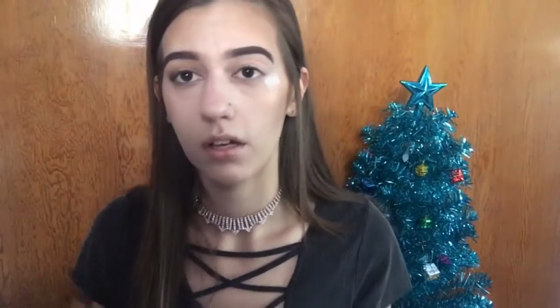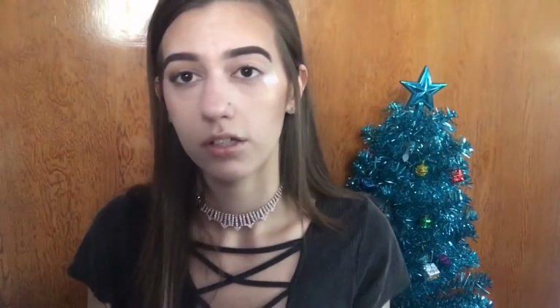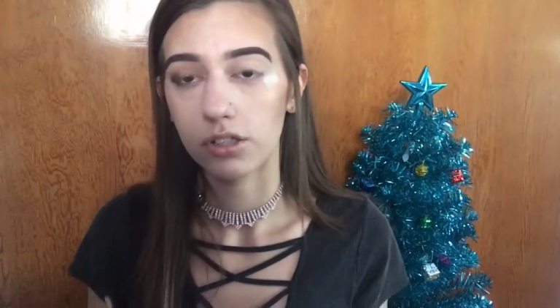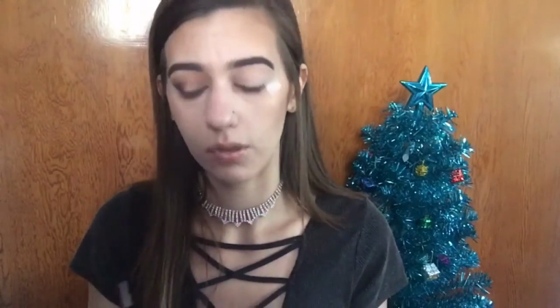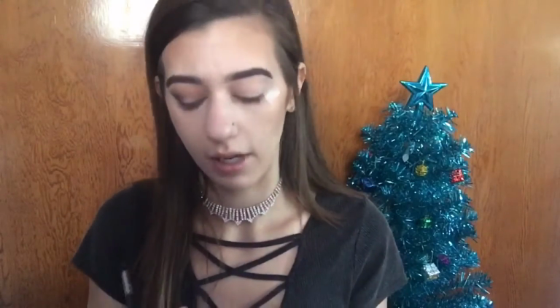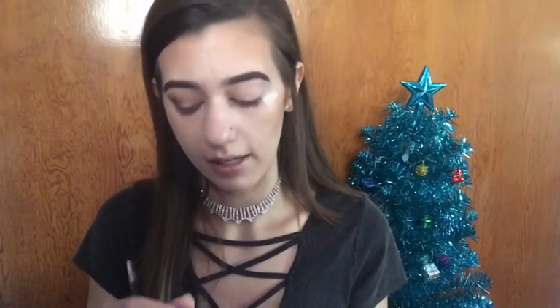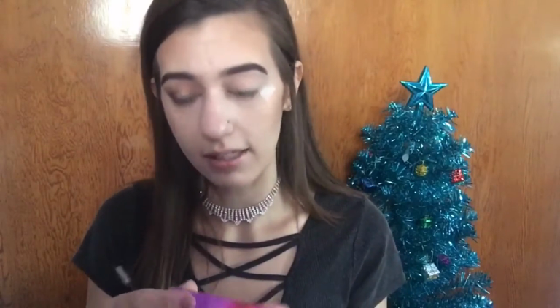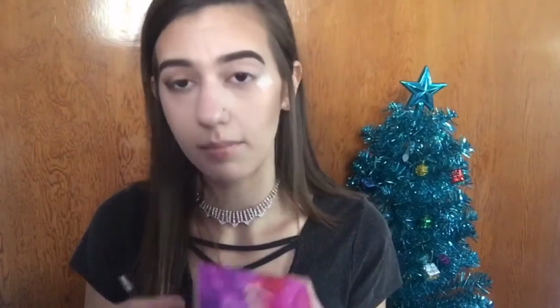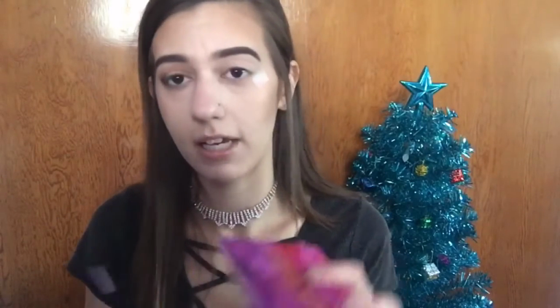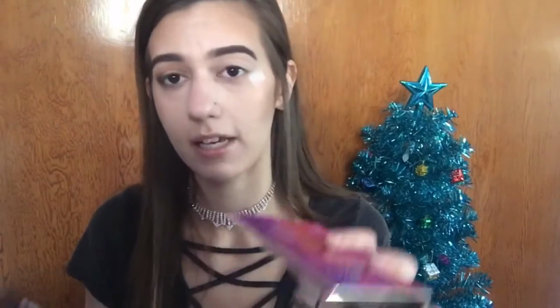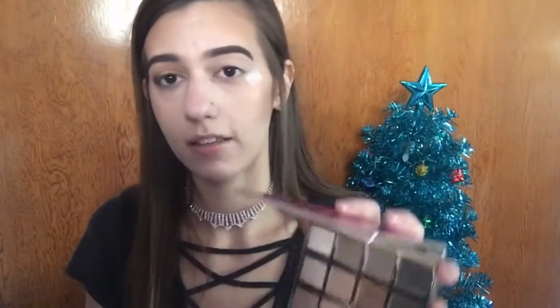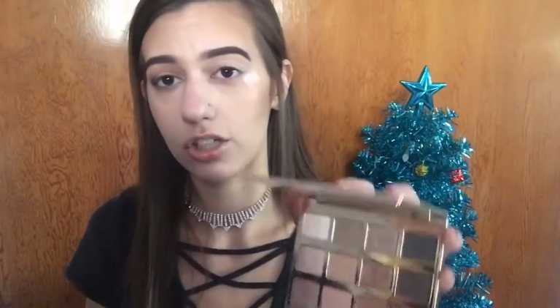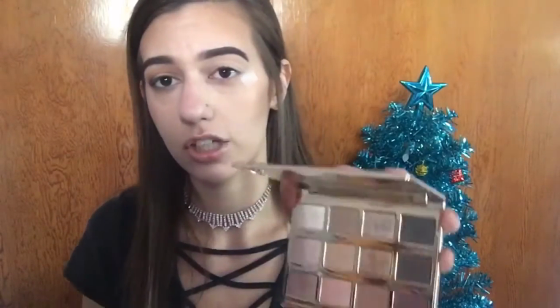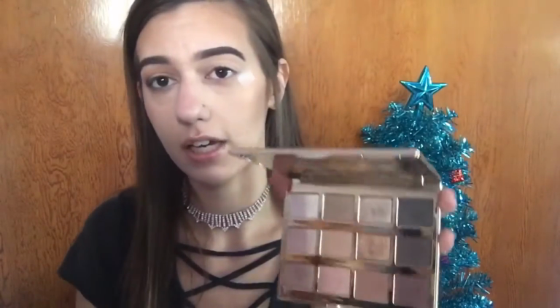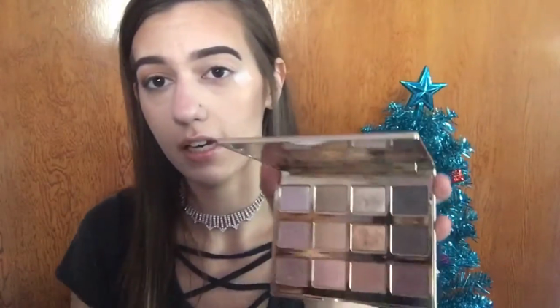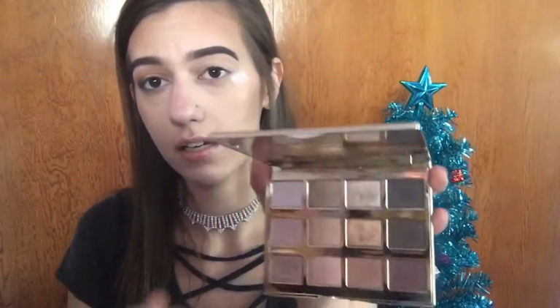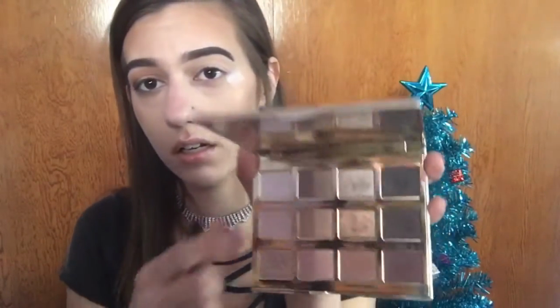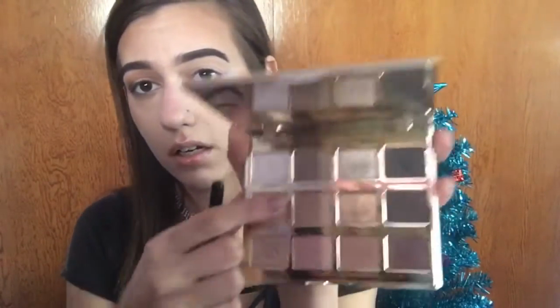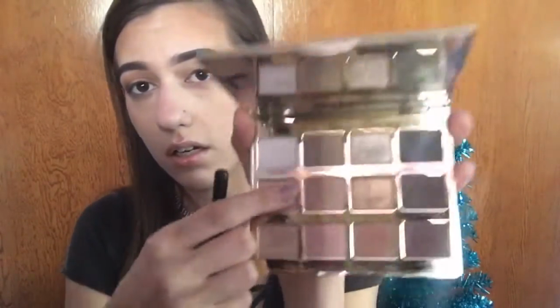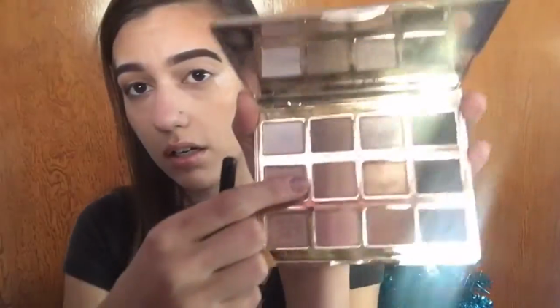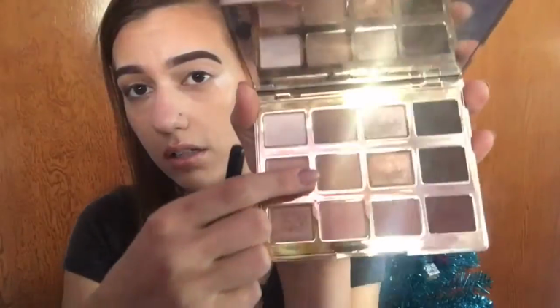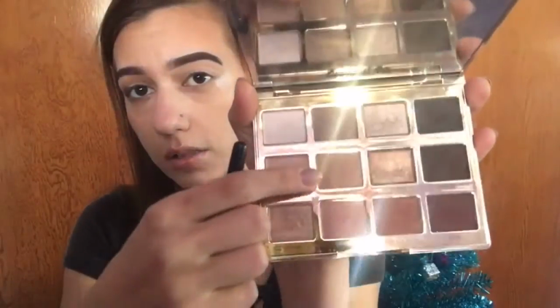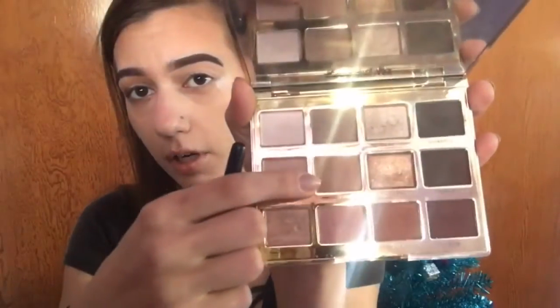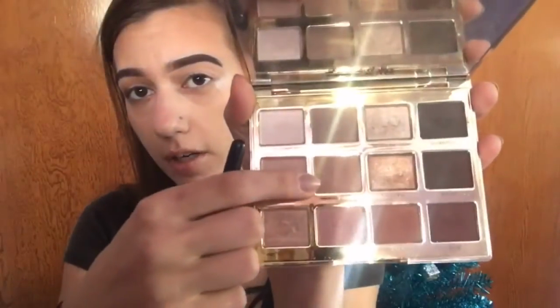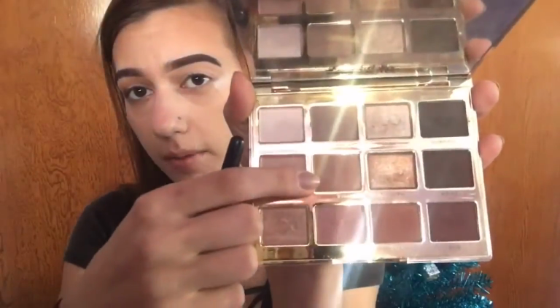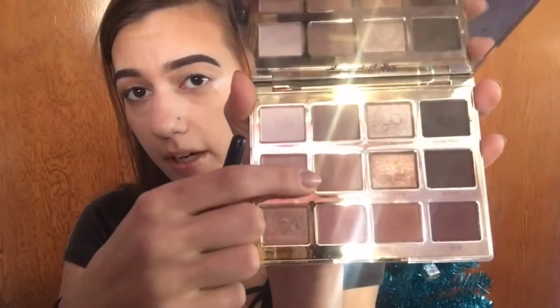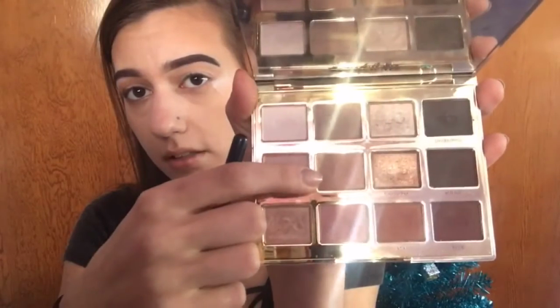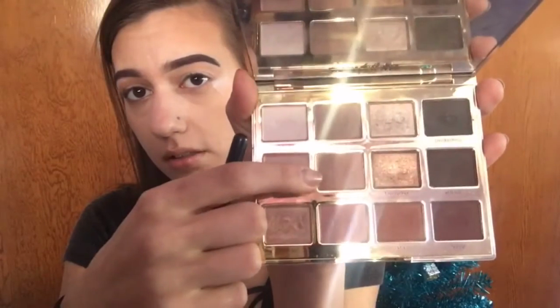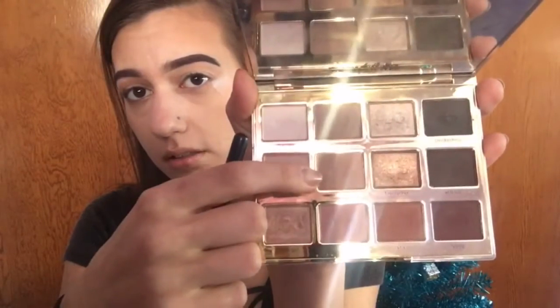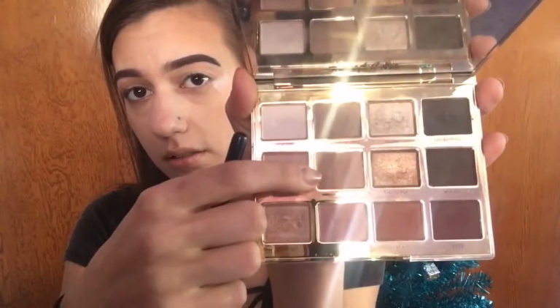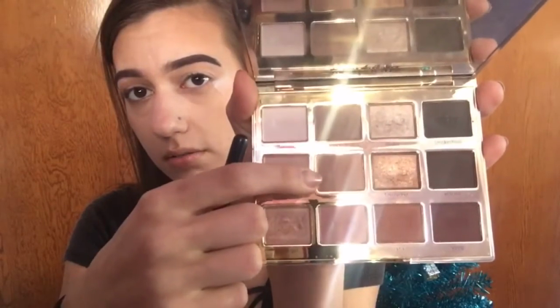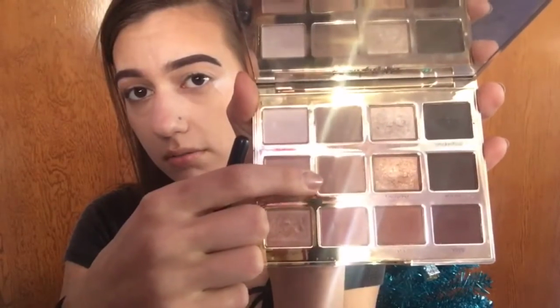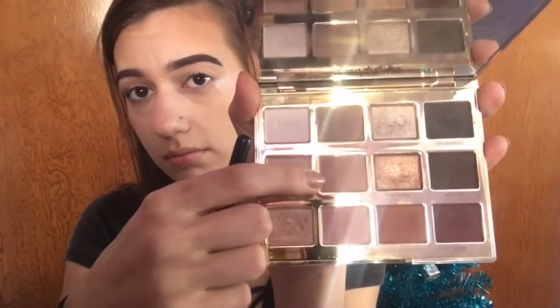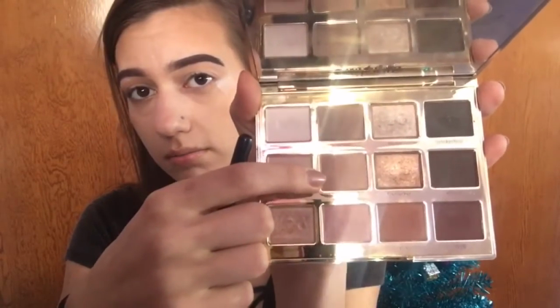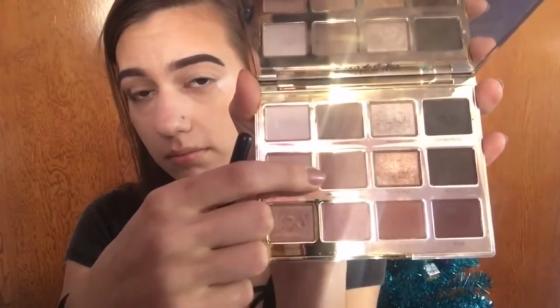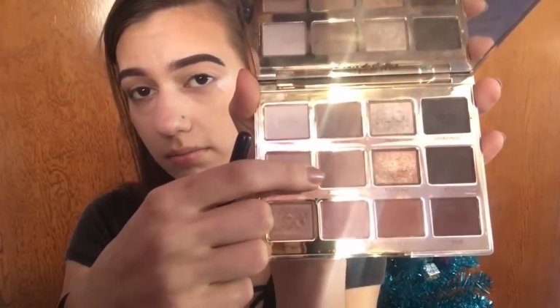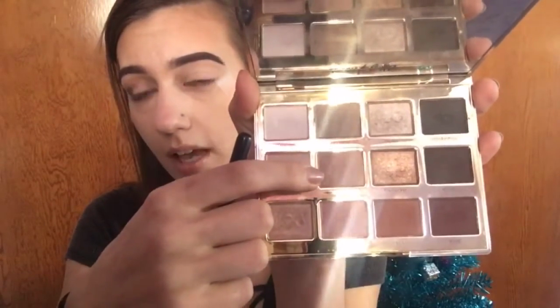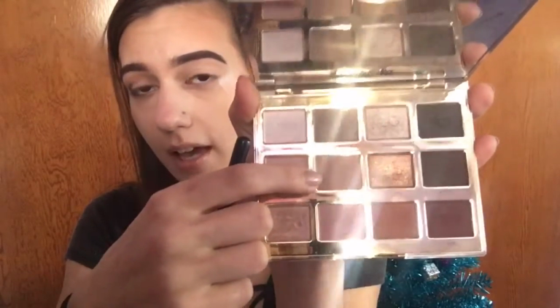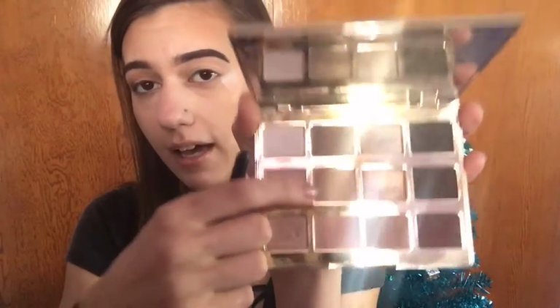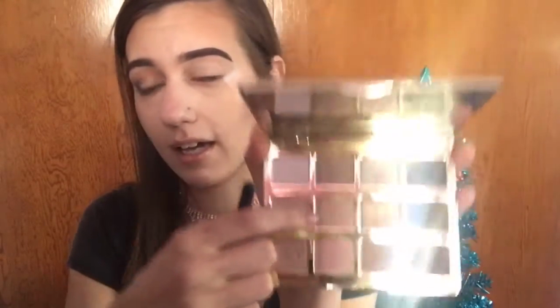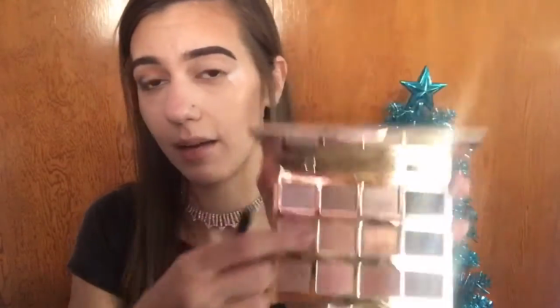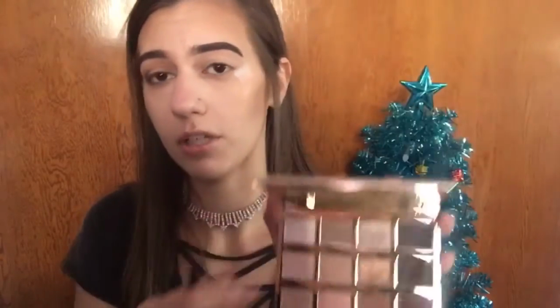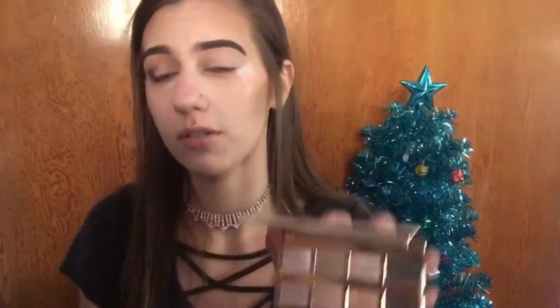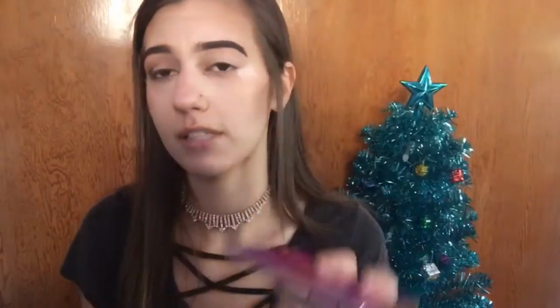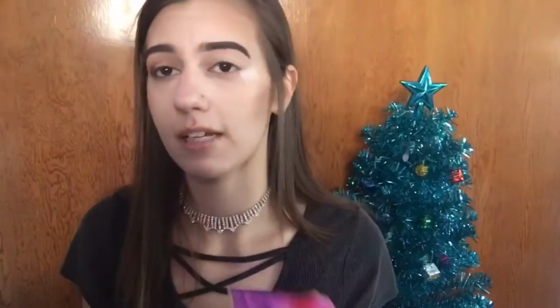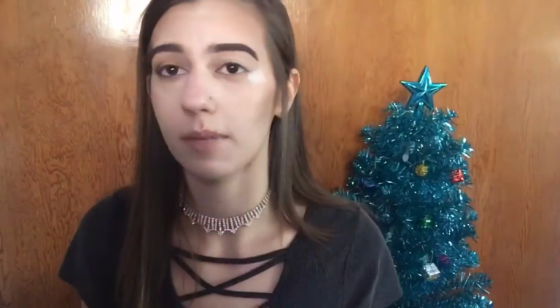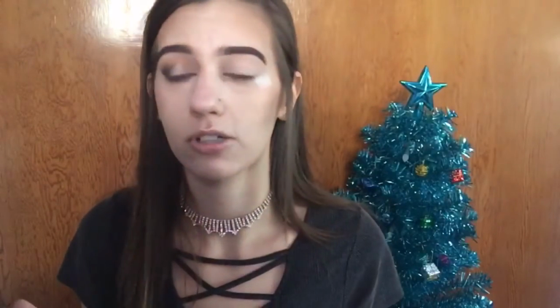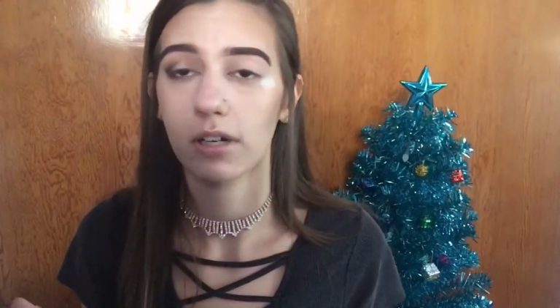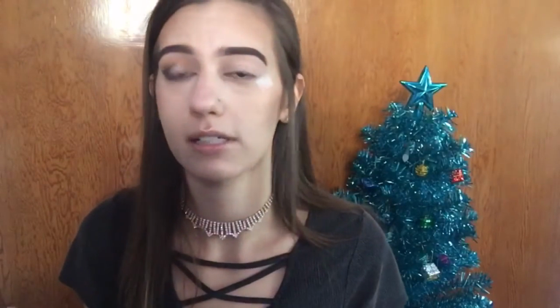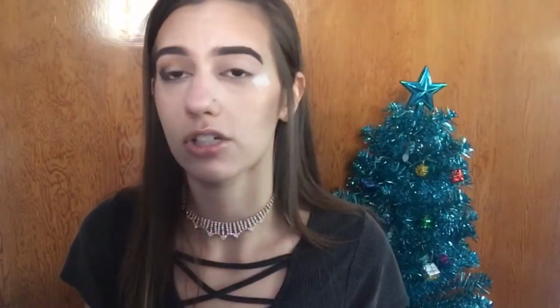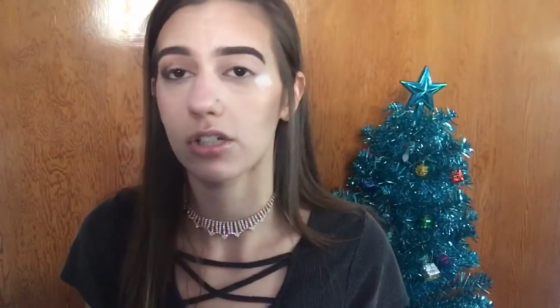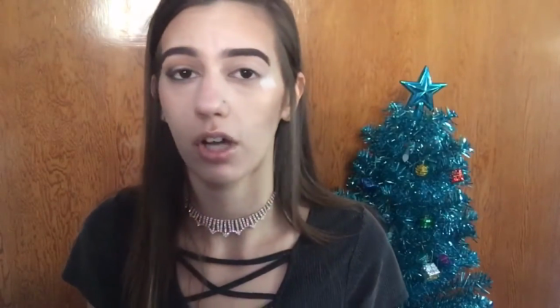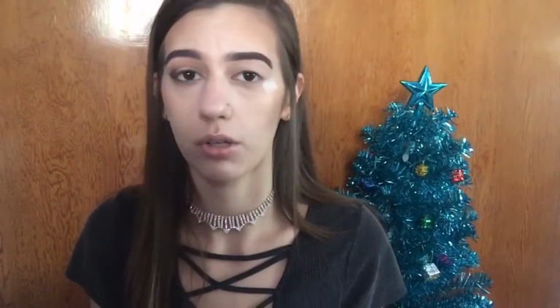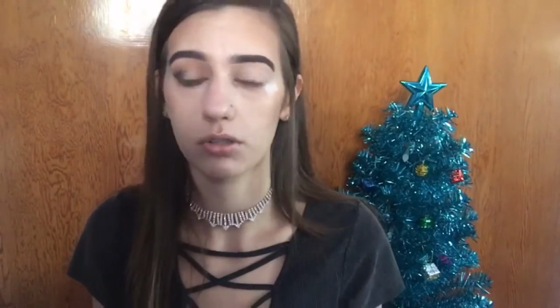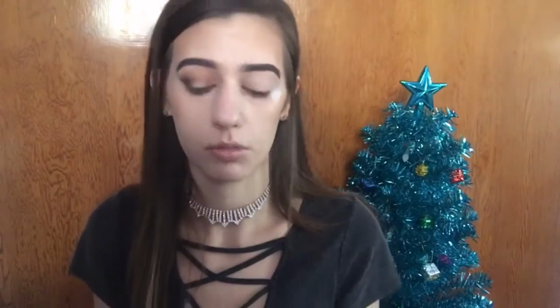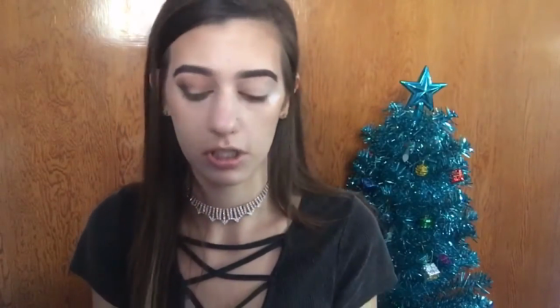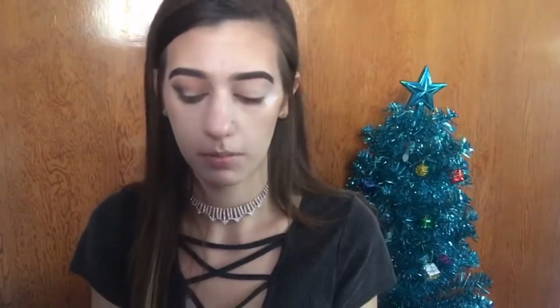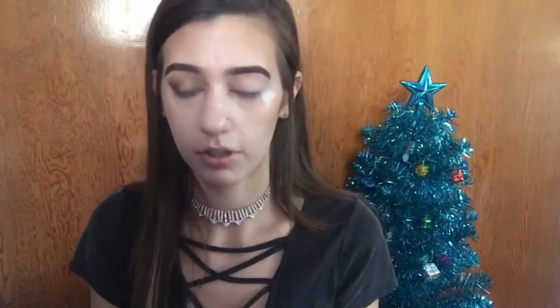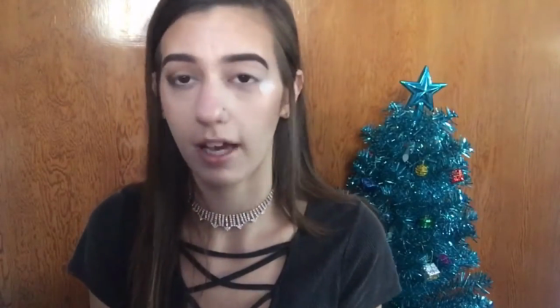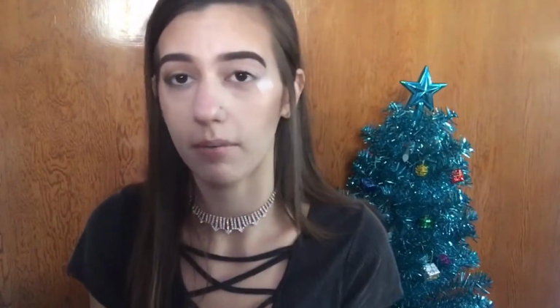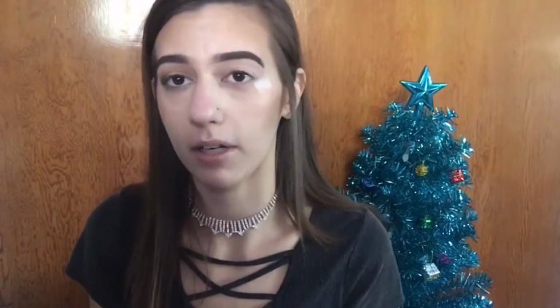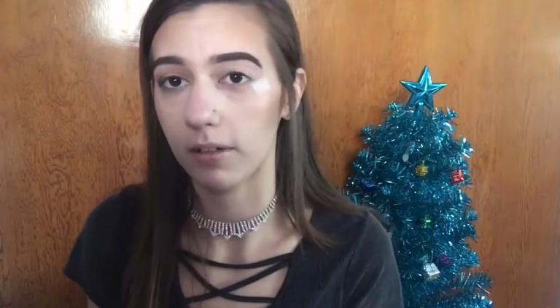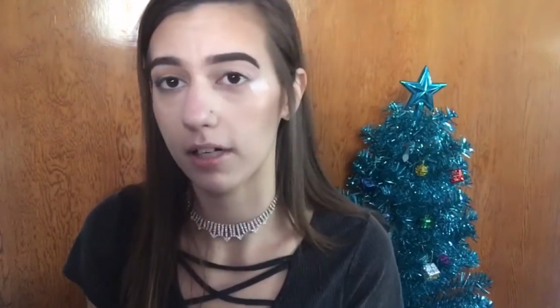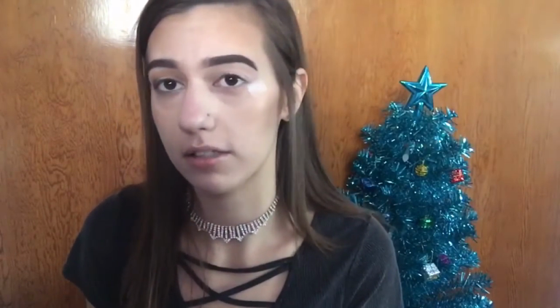Next I'm taking the shade Smarty Pants and using that as my transition color, so I'm just going to put that in my crease.